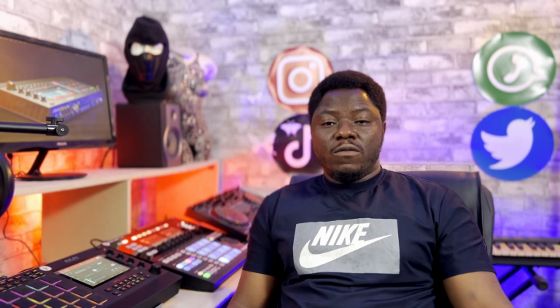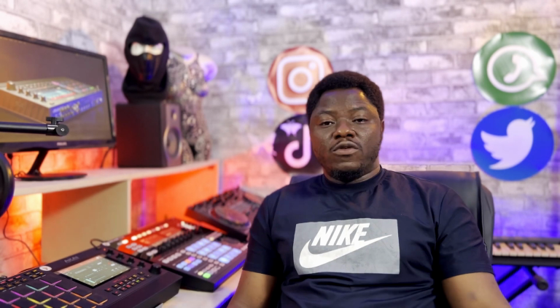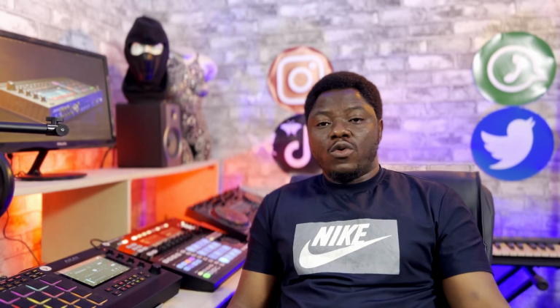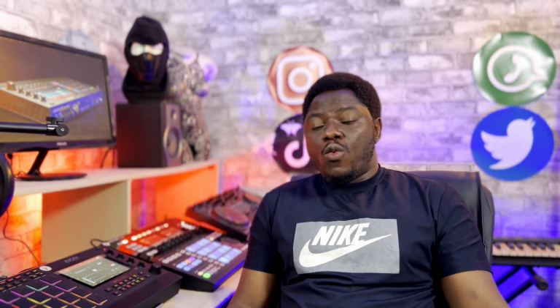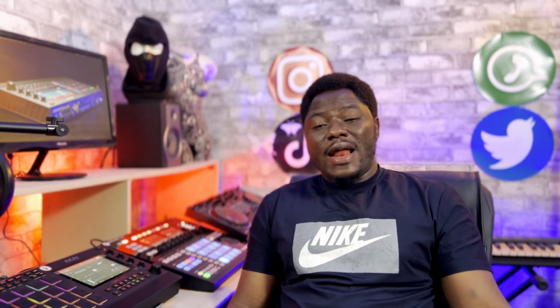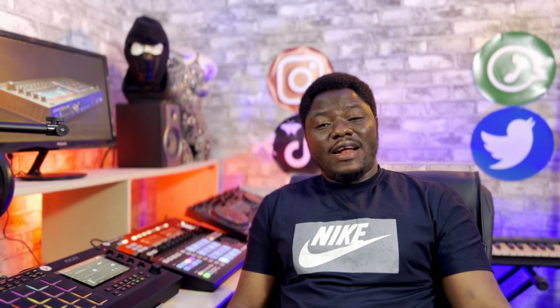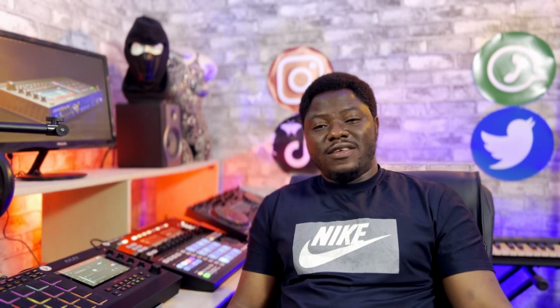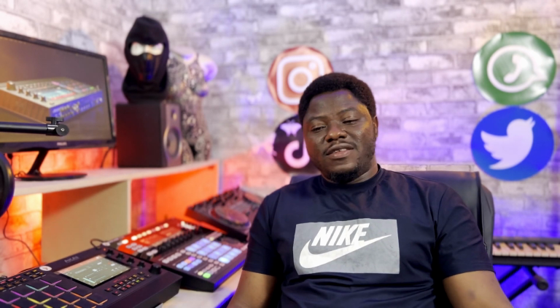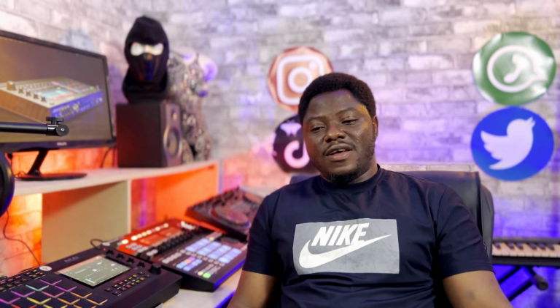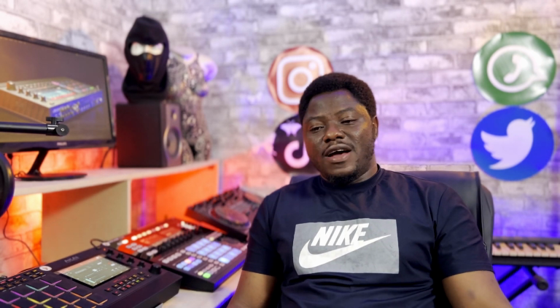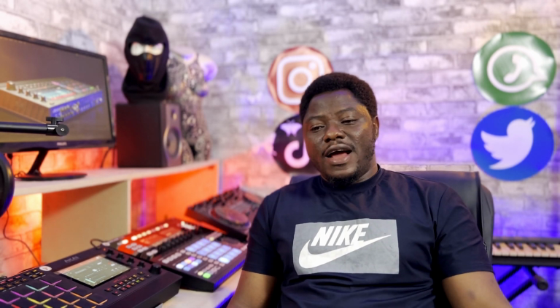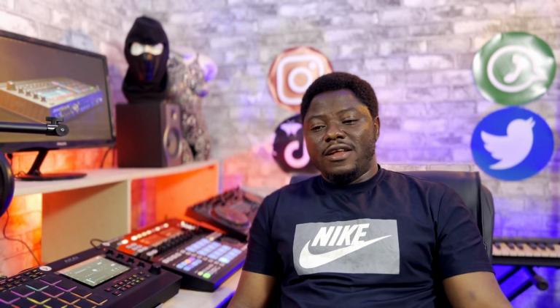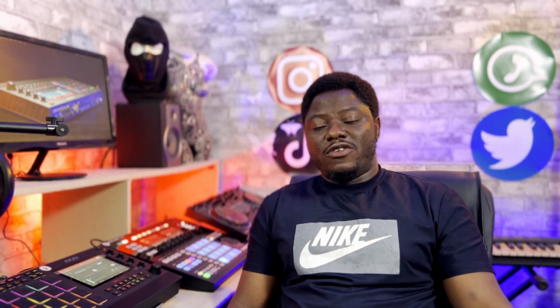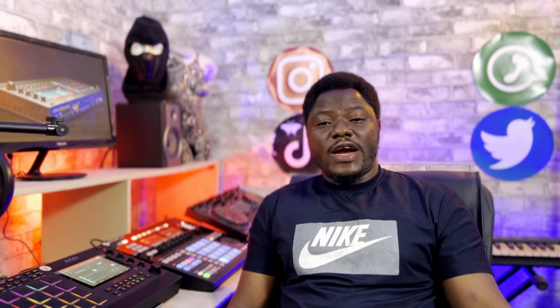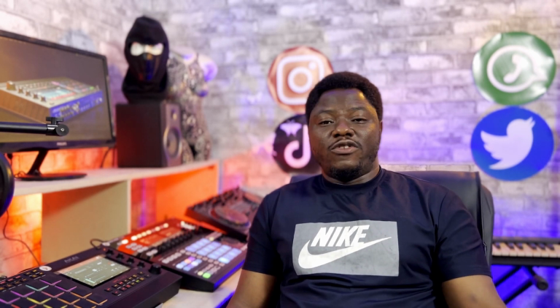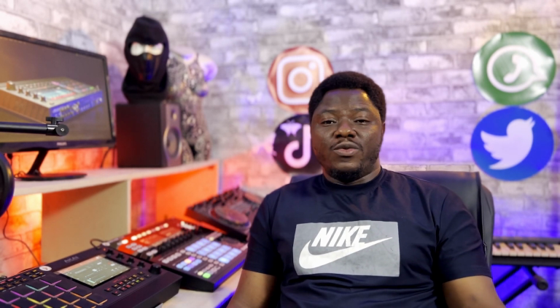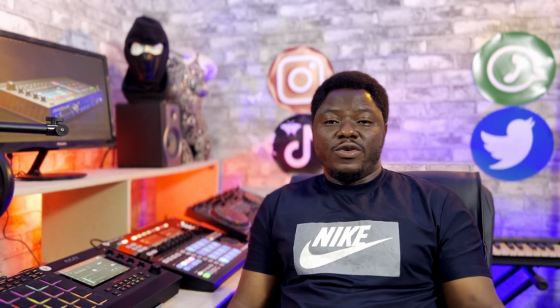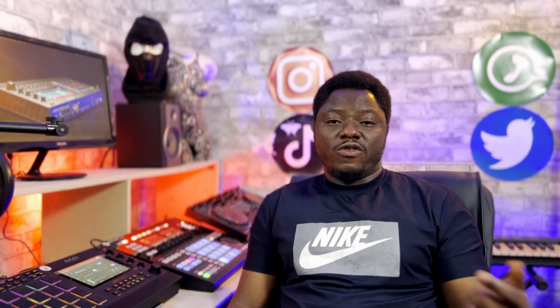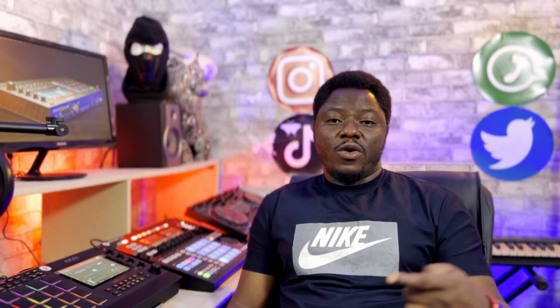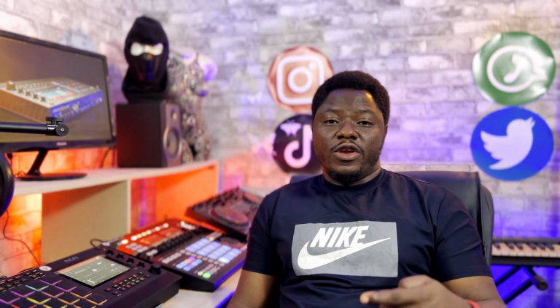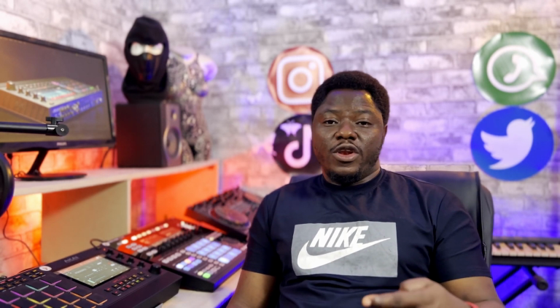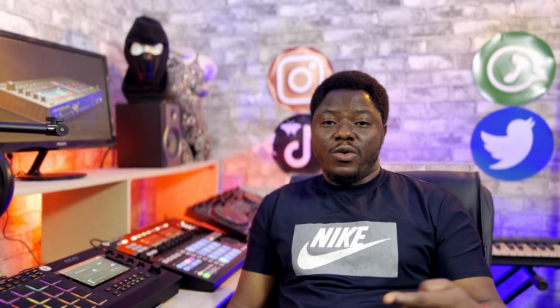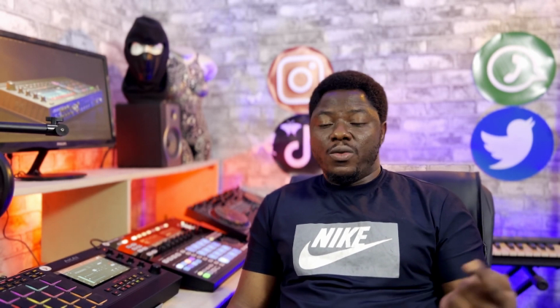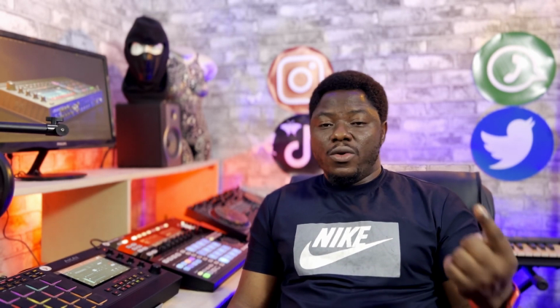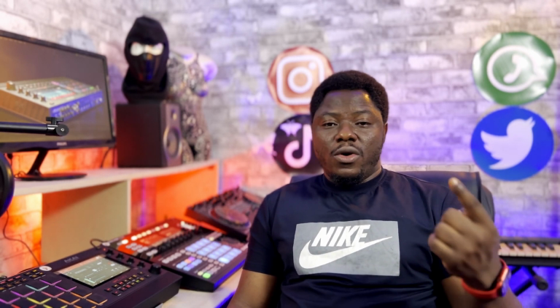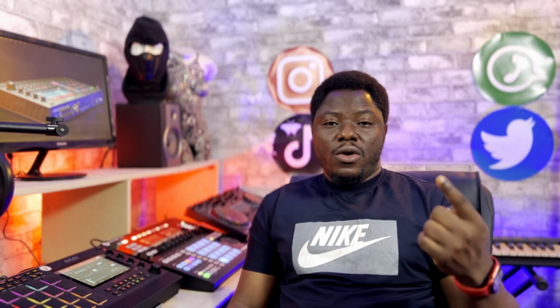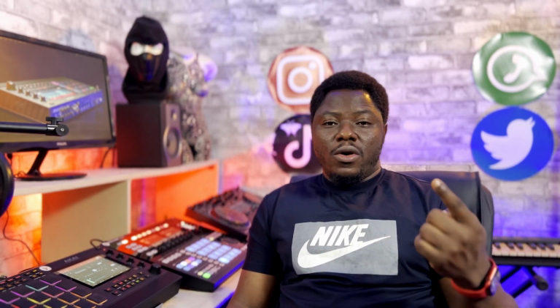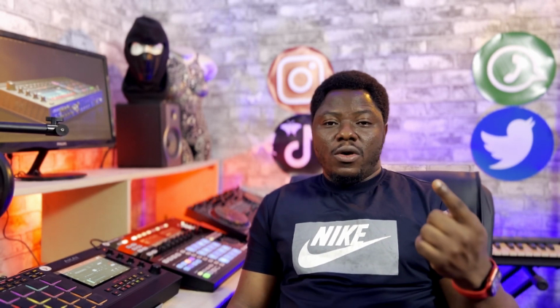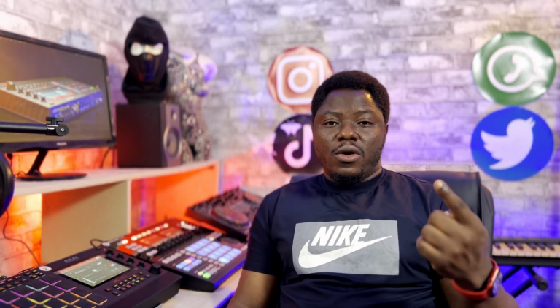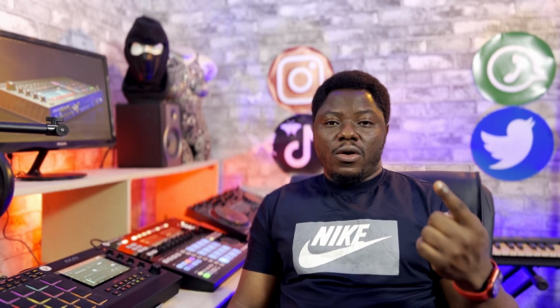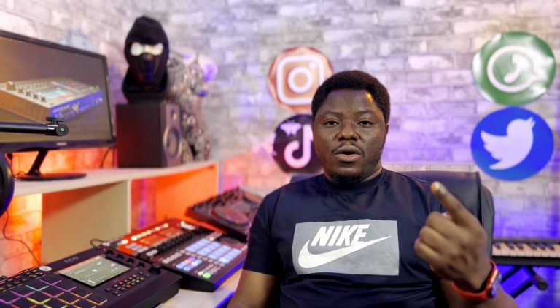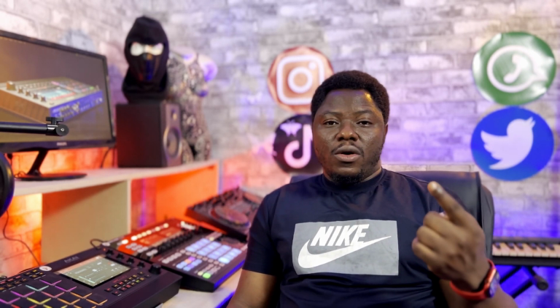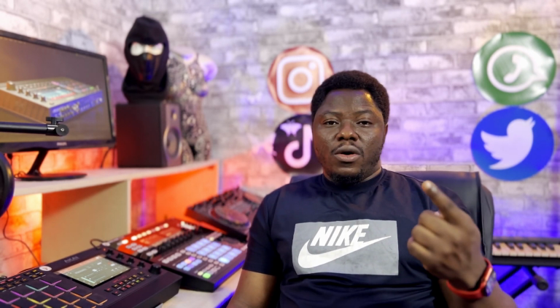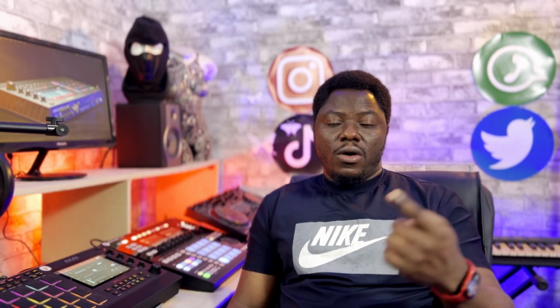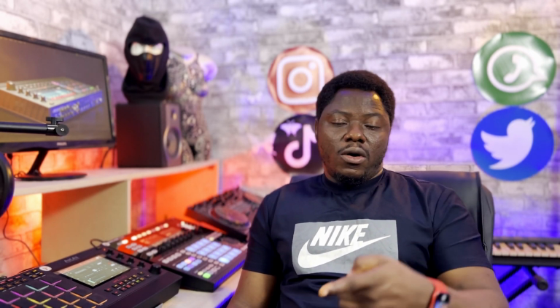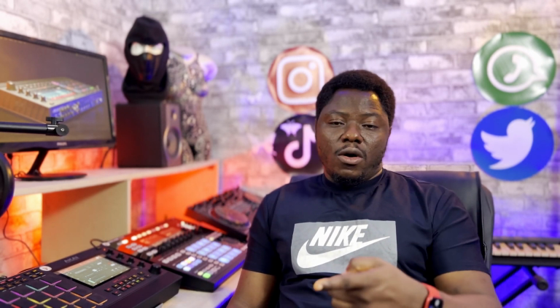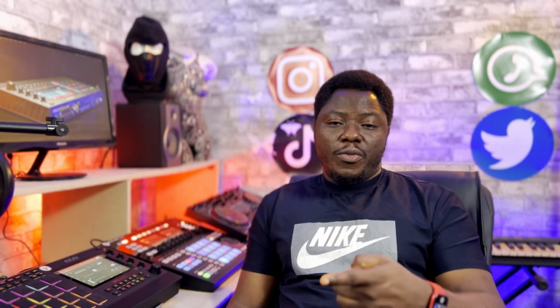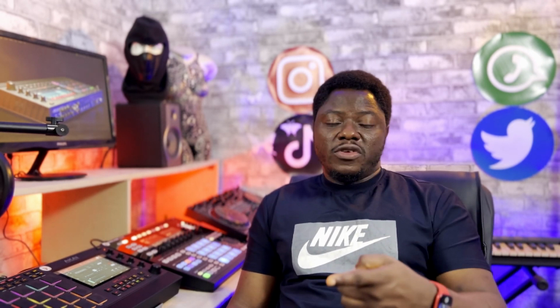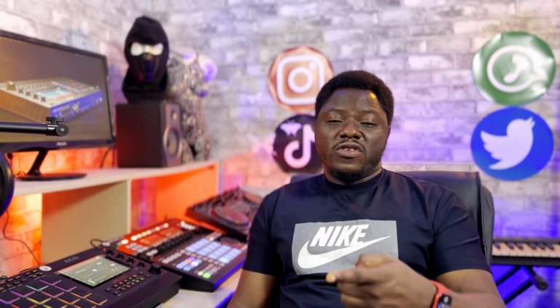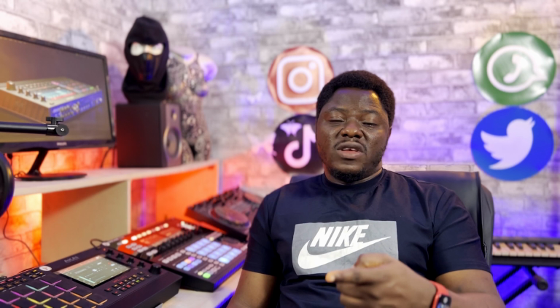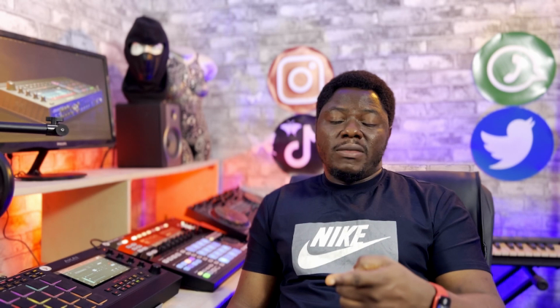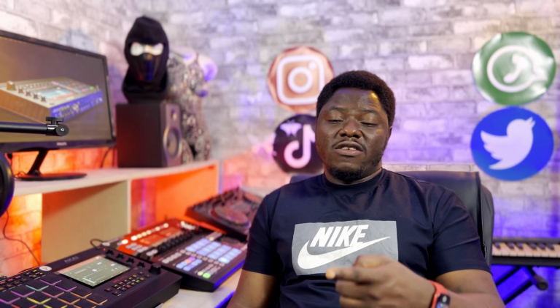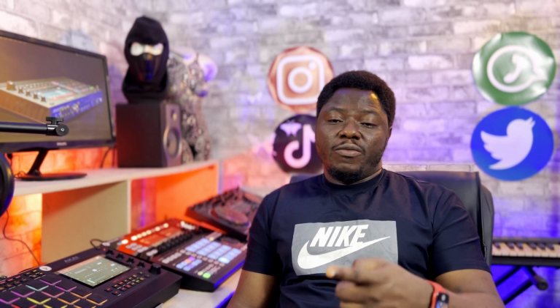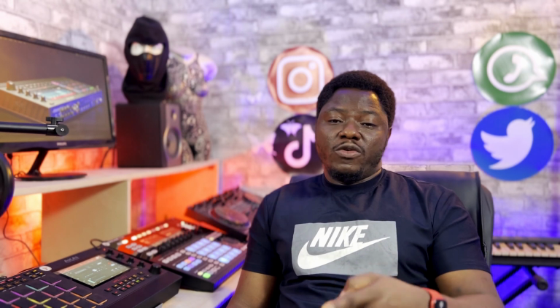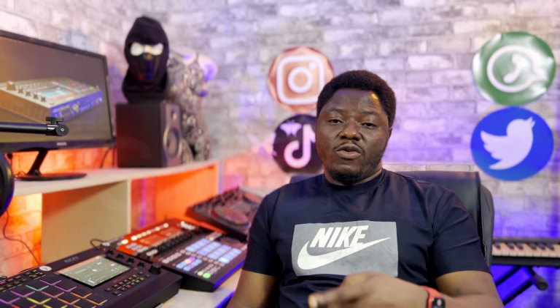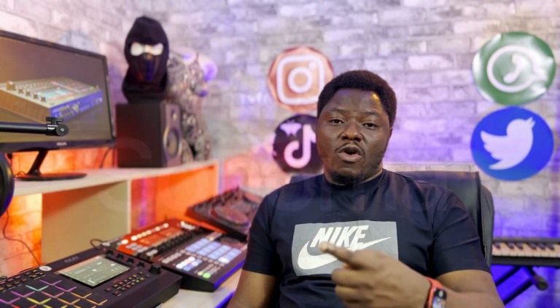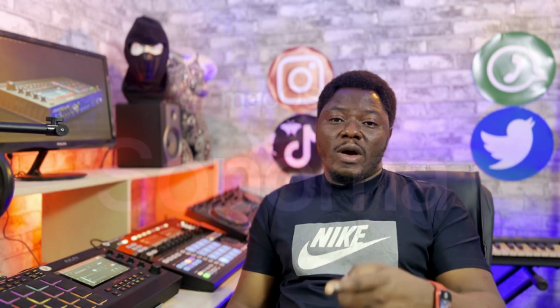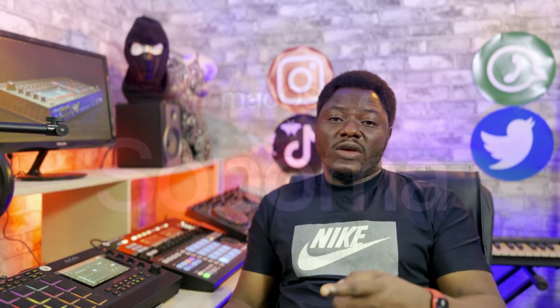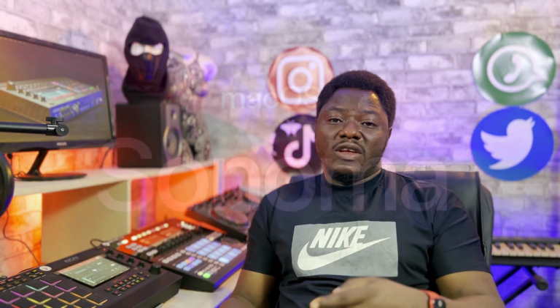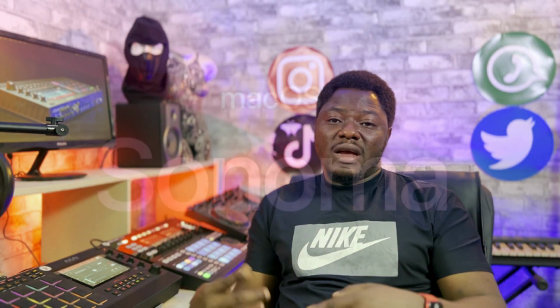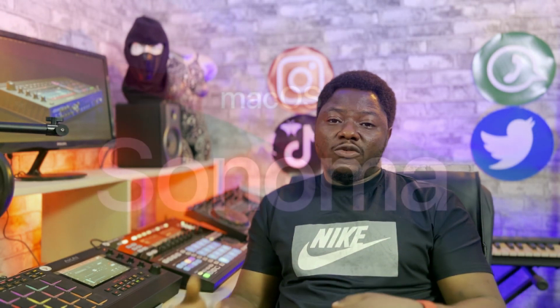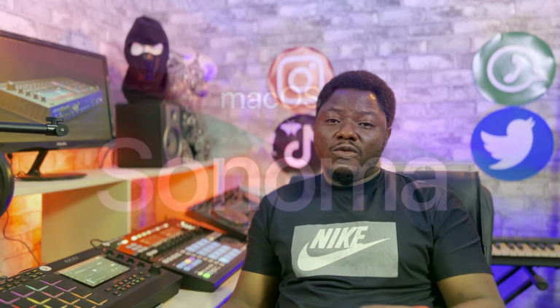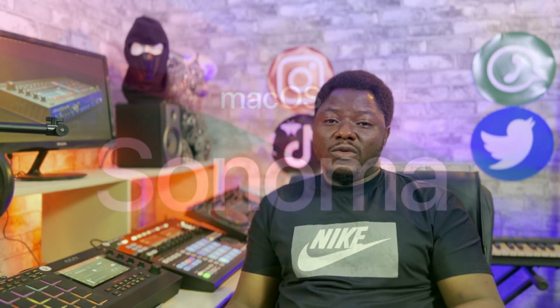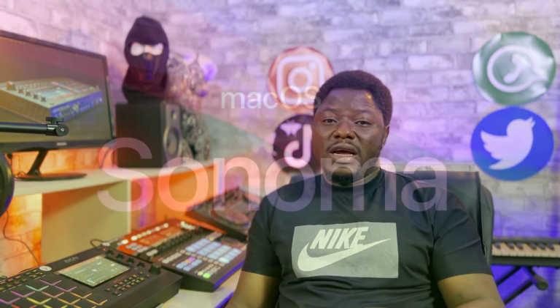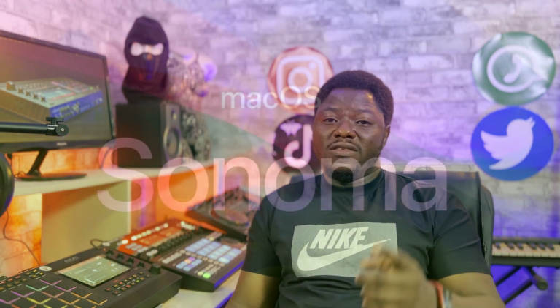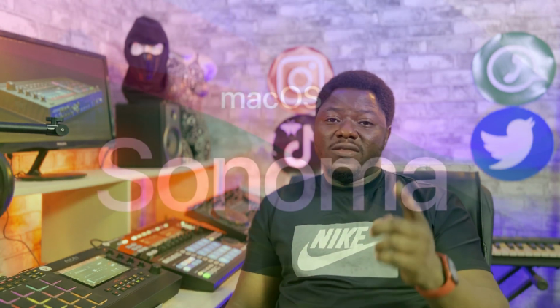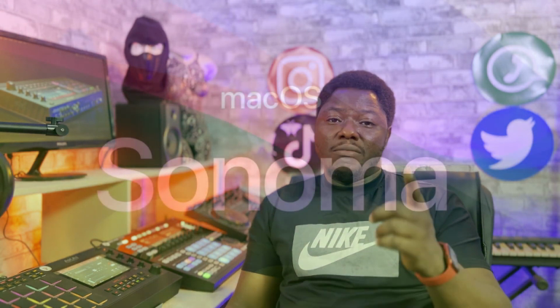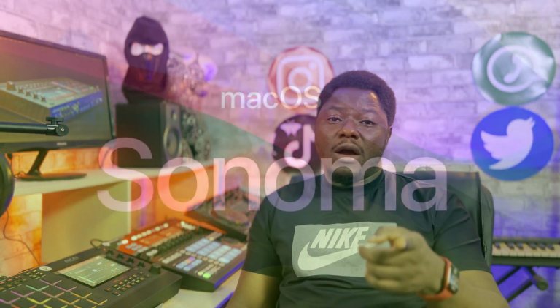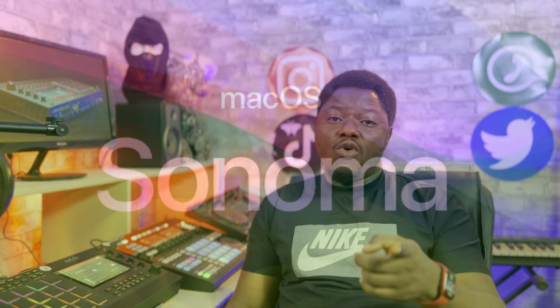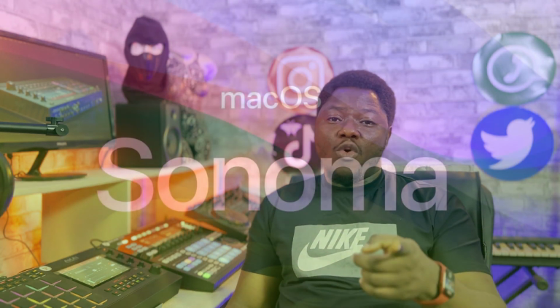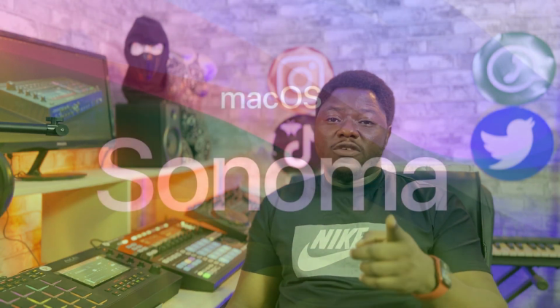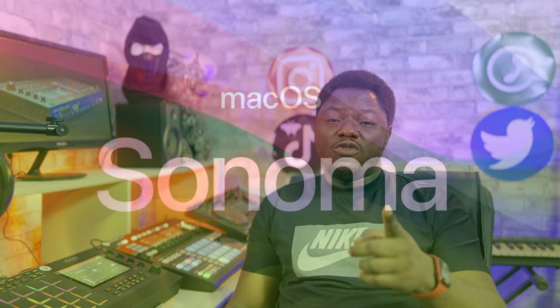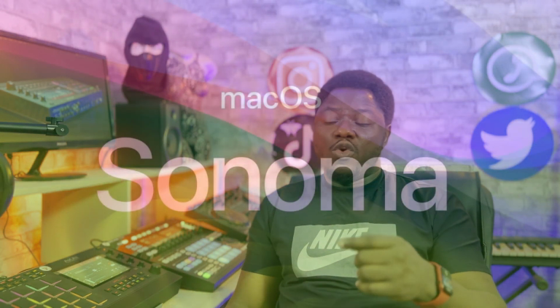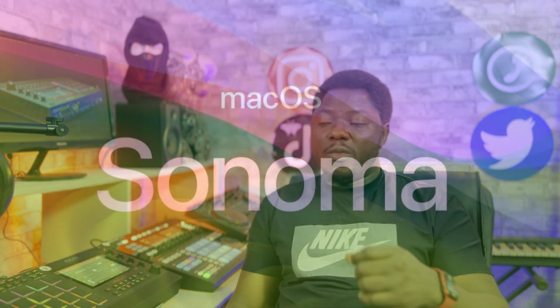So while at it, I tried to install the new operating system that is supposed to come out anytime soon — that is Mac OS Sonoma.